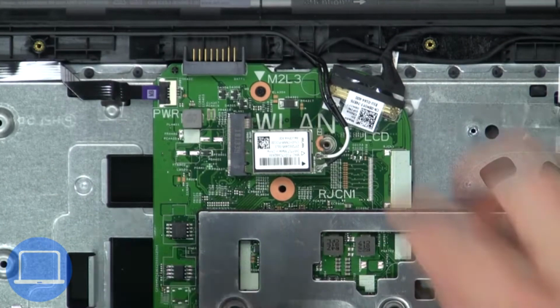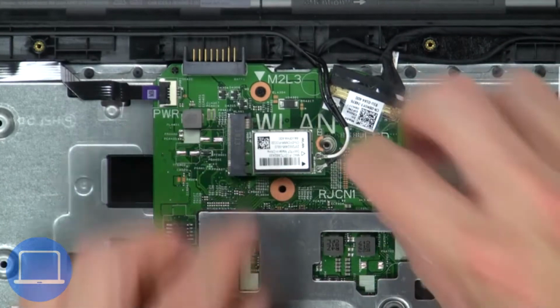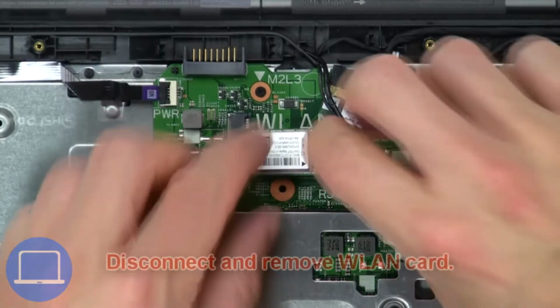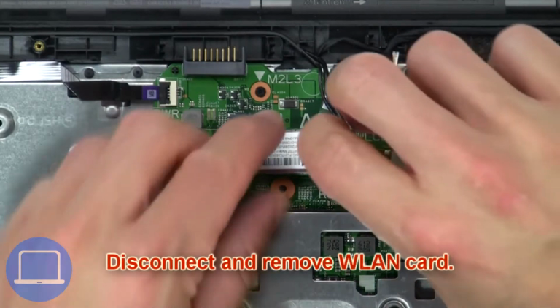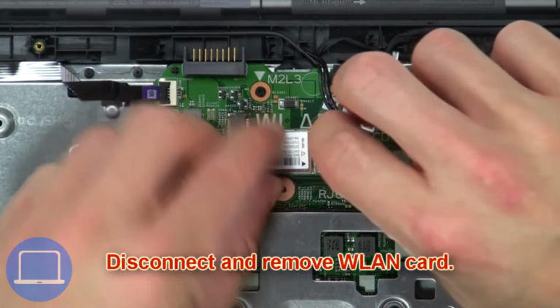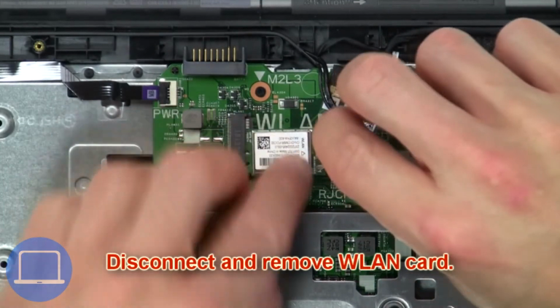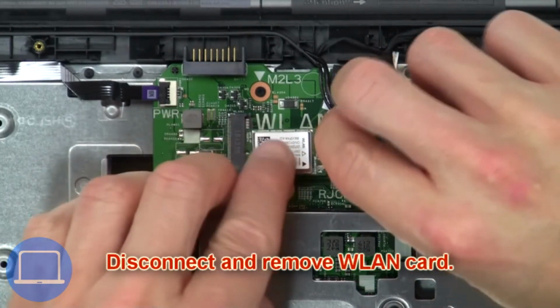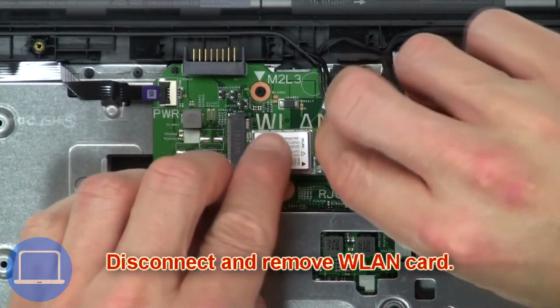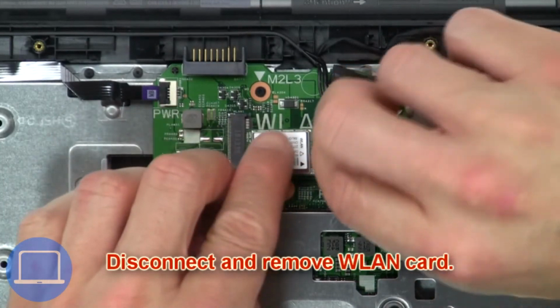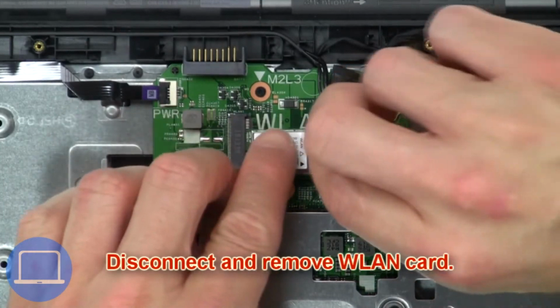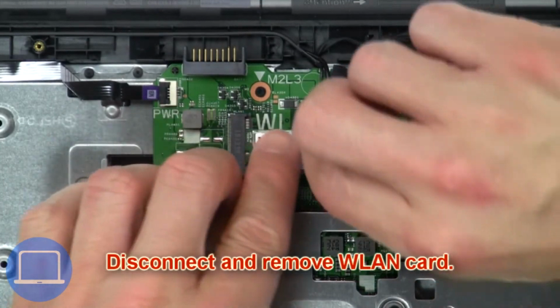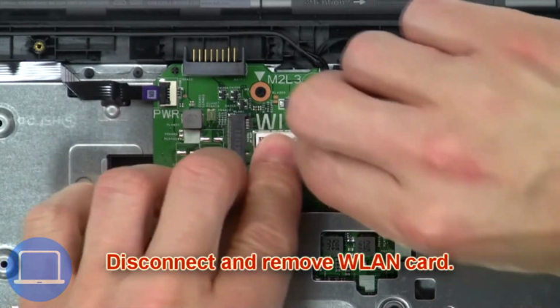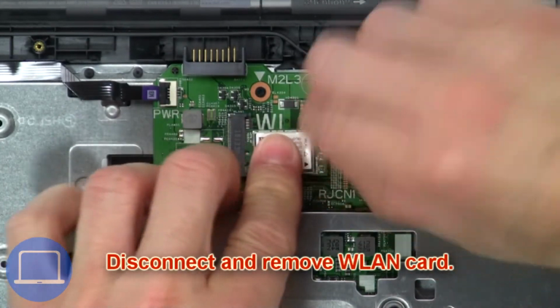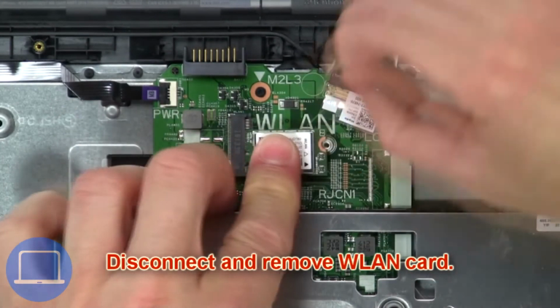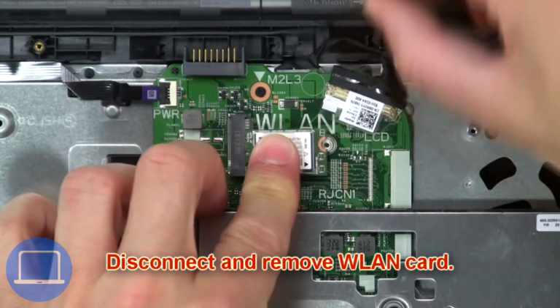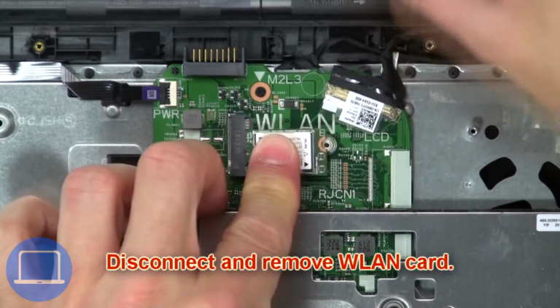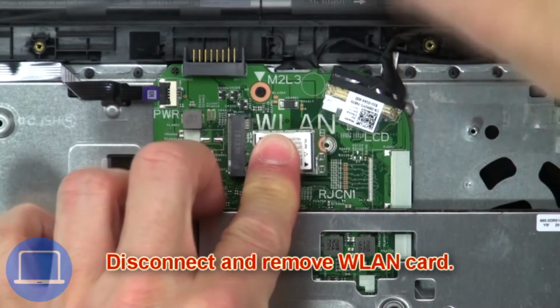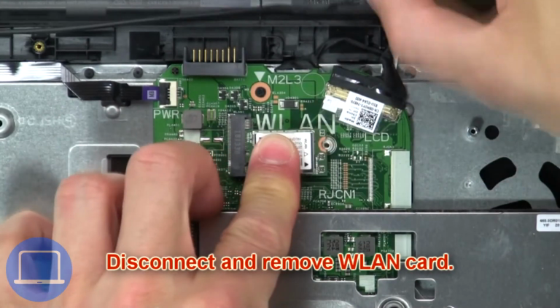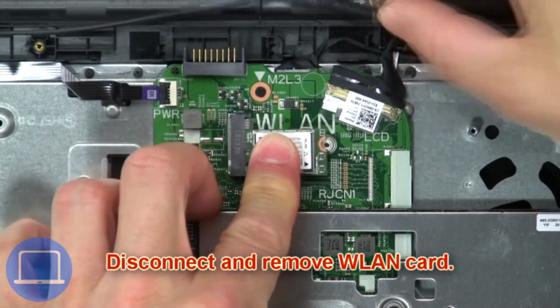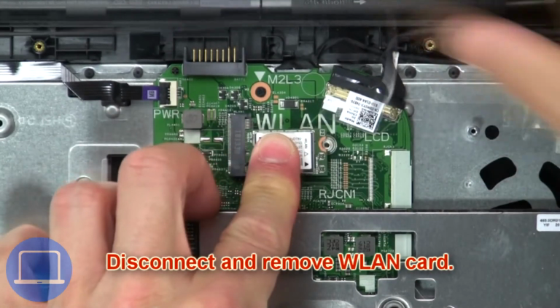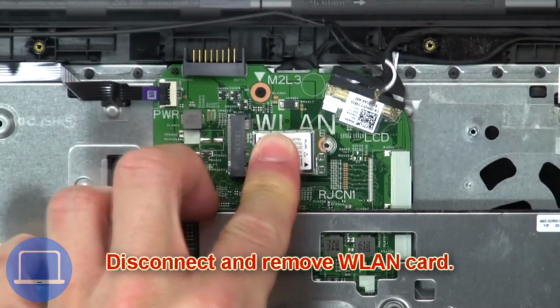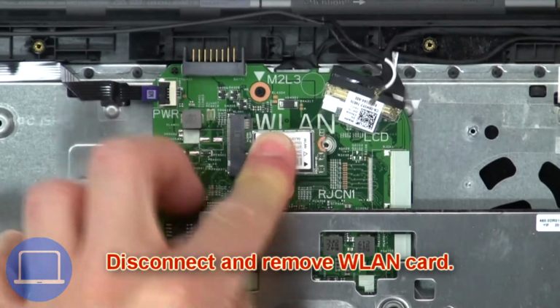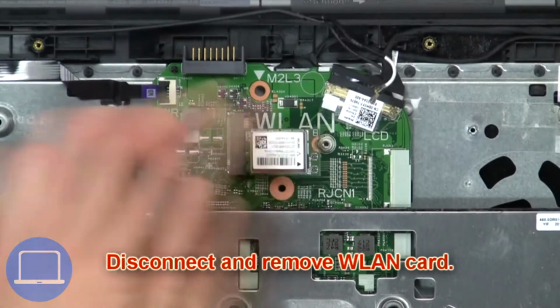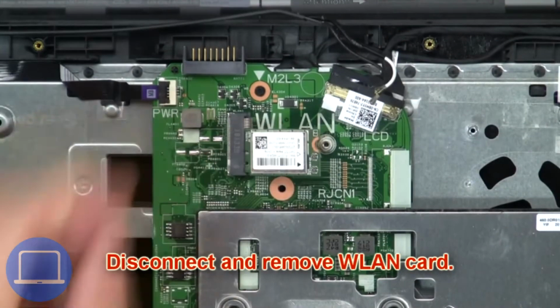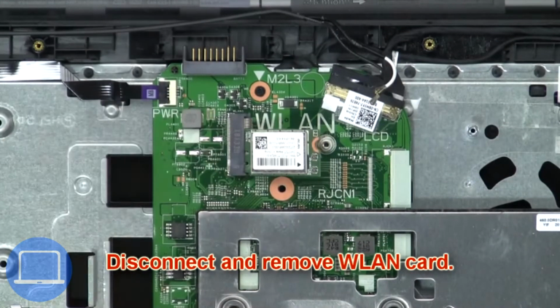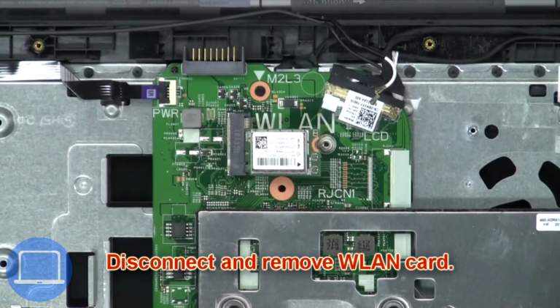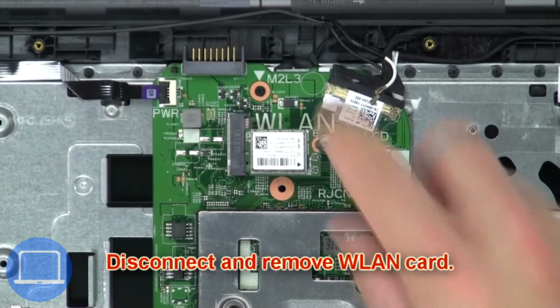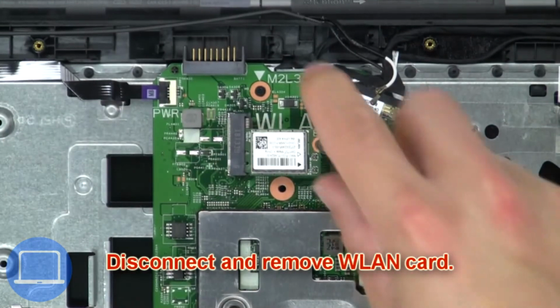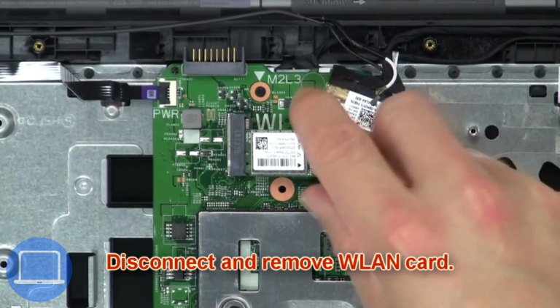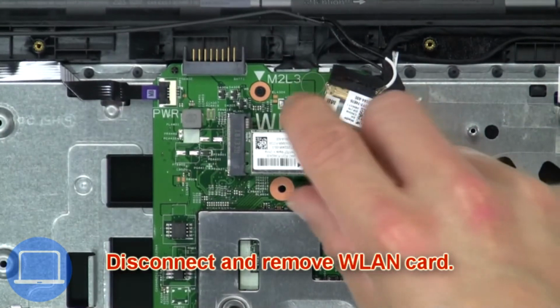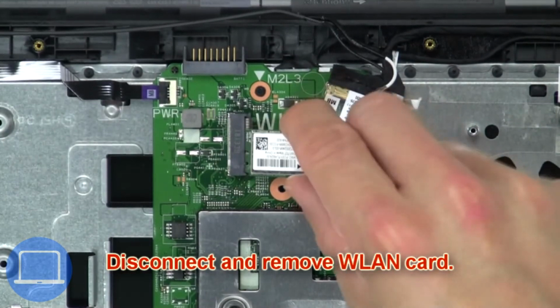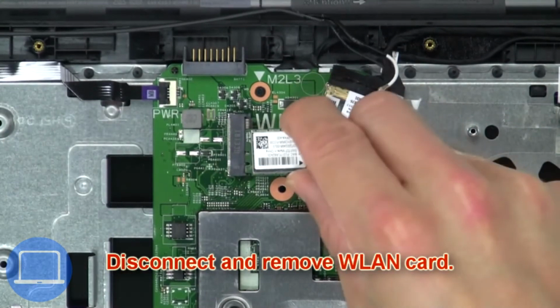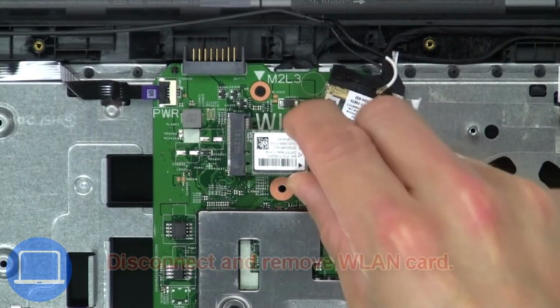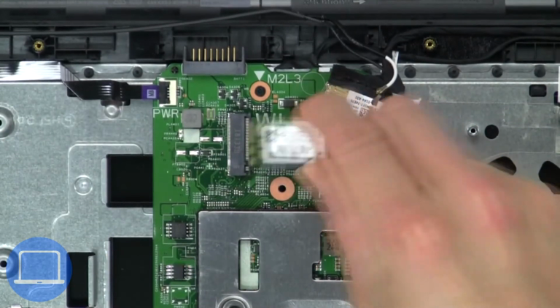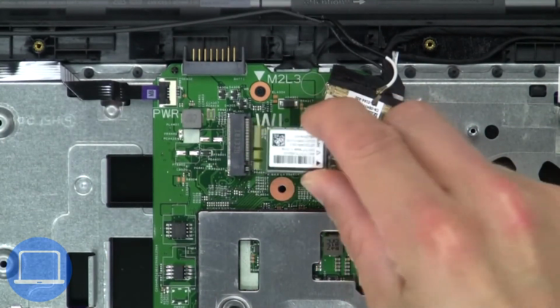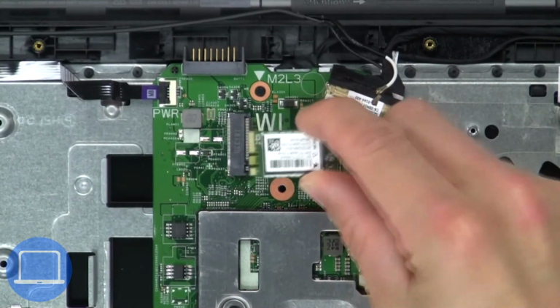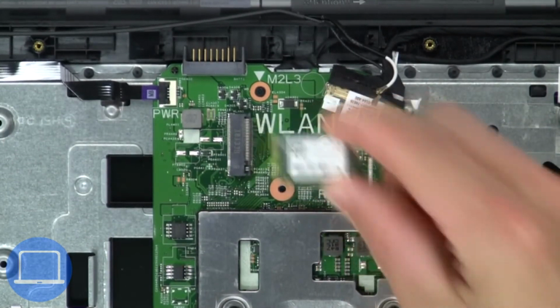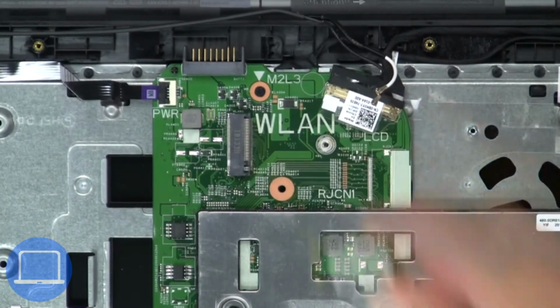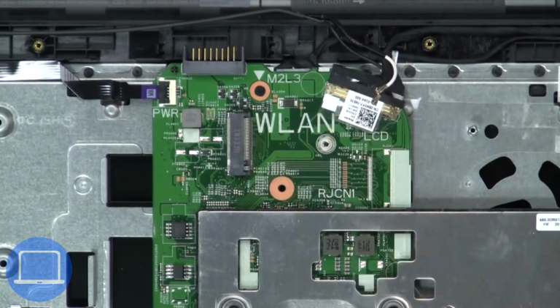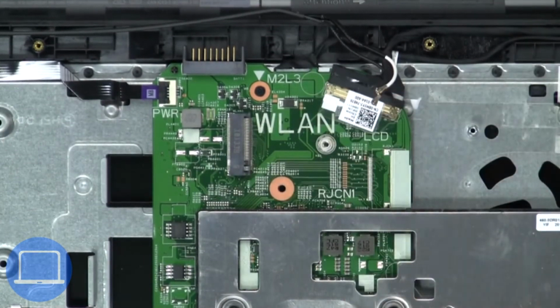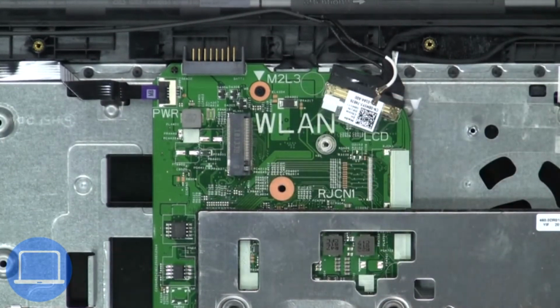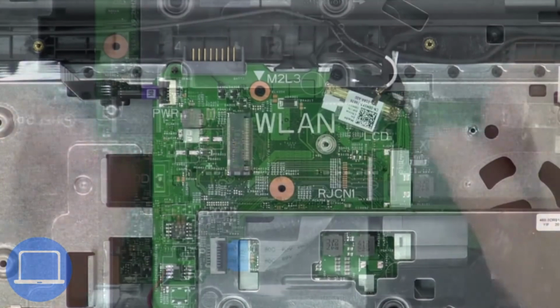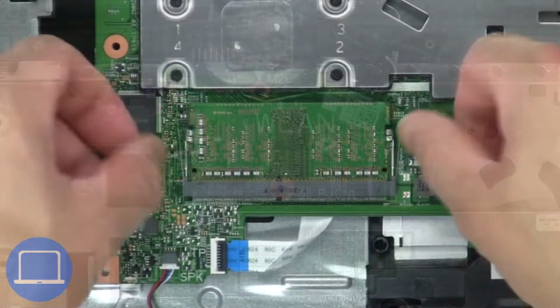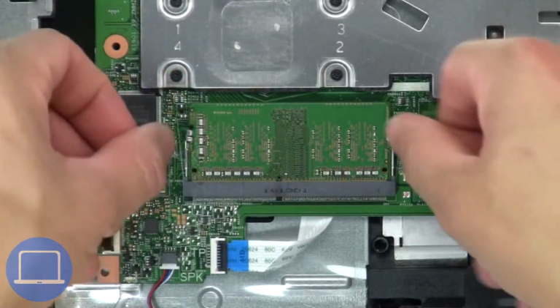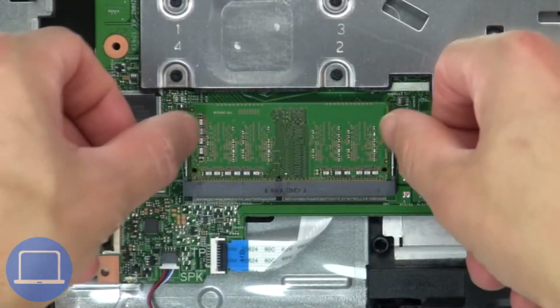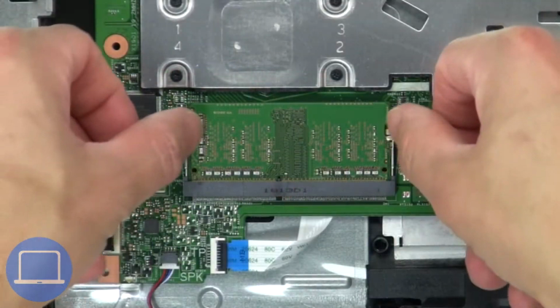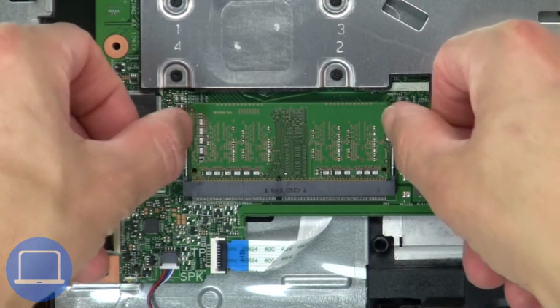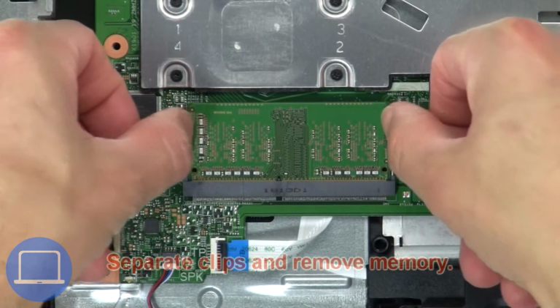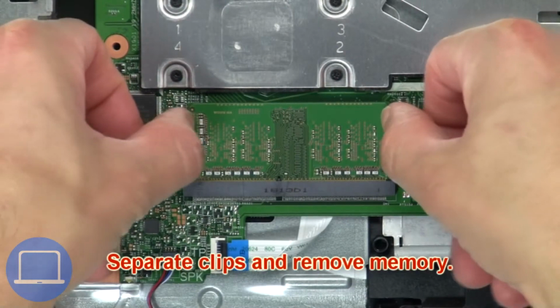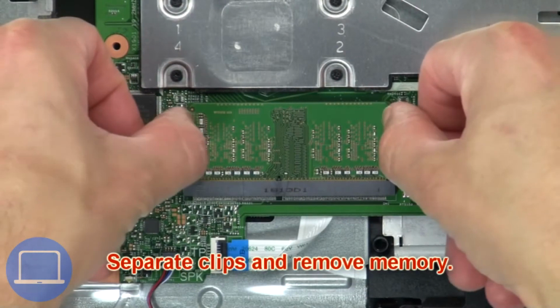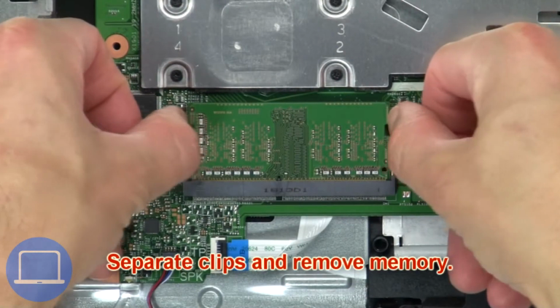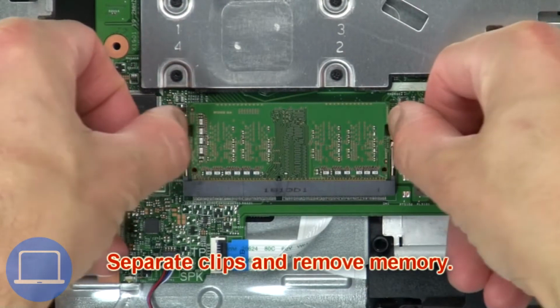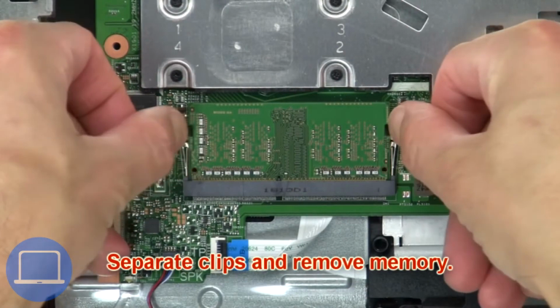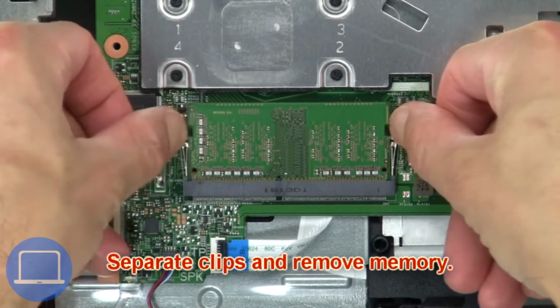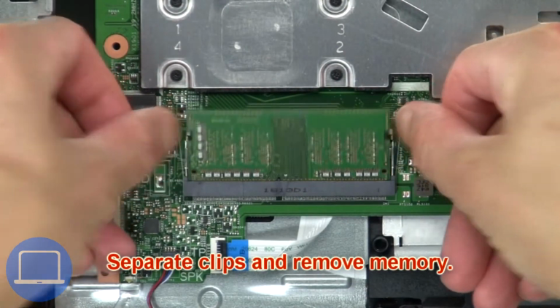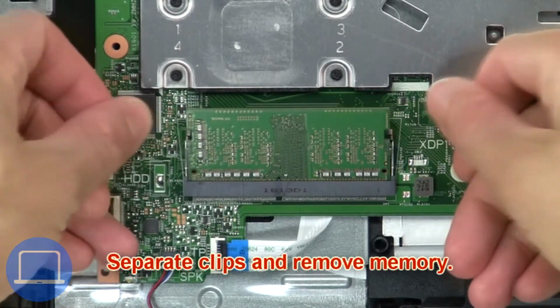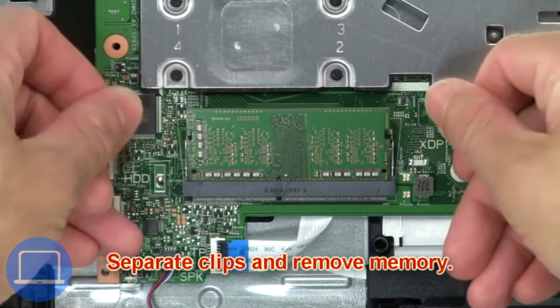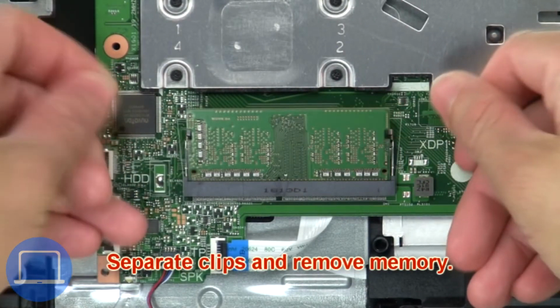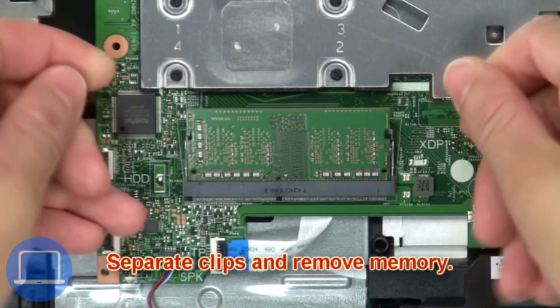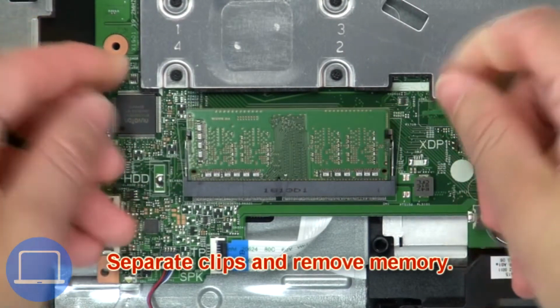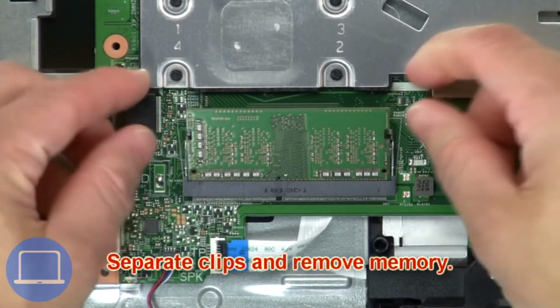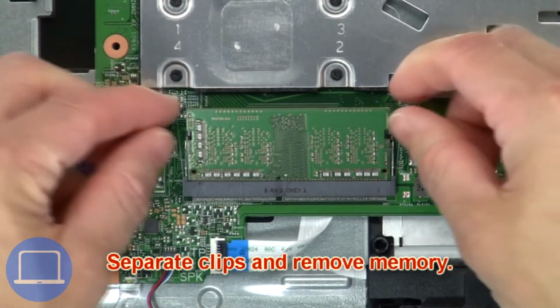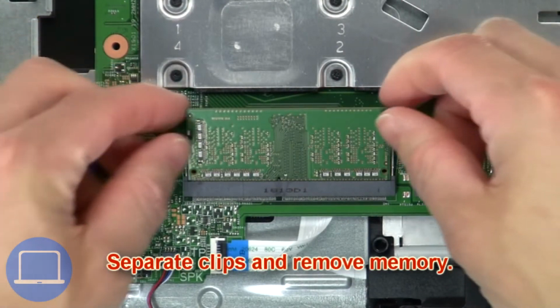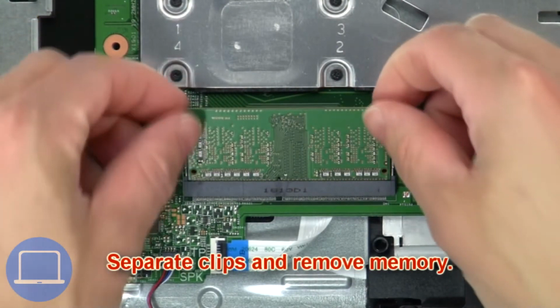Then disconnect and remove wireless card. Now separate clips and remove memory.